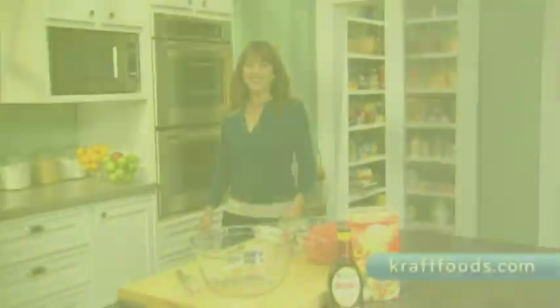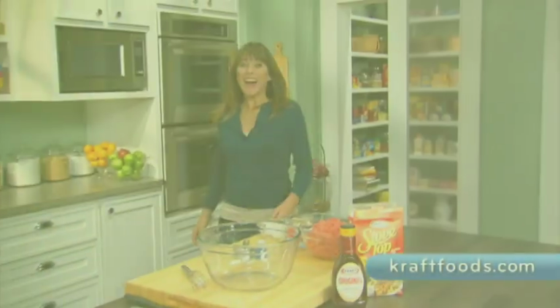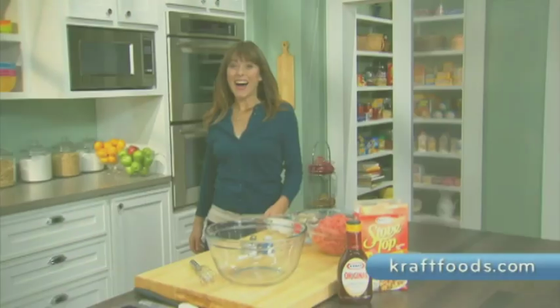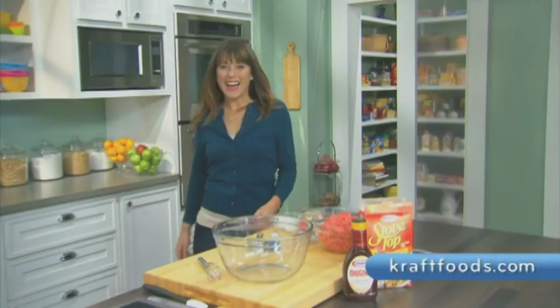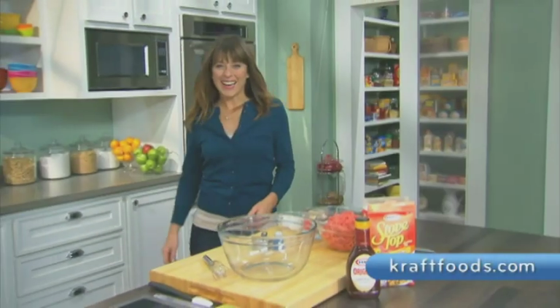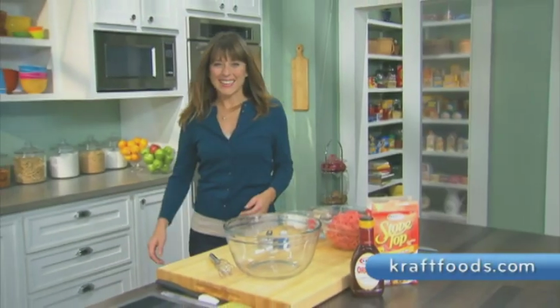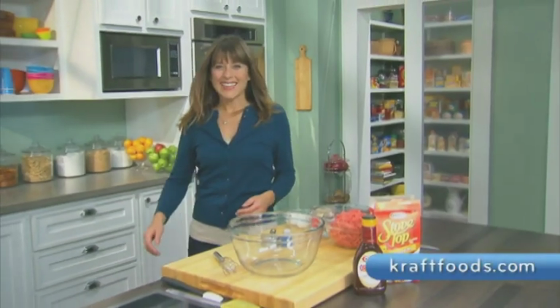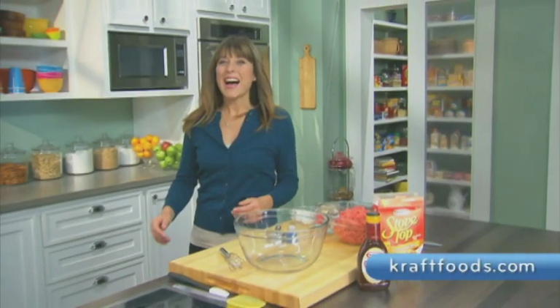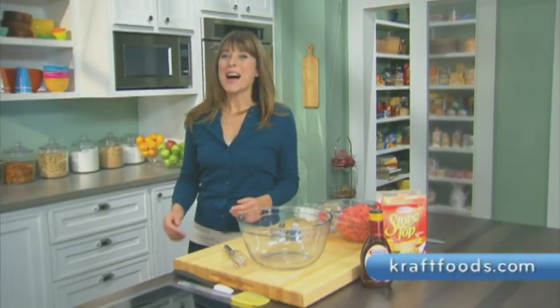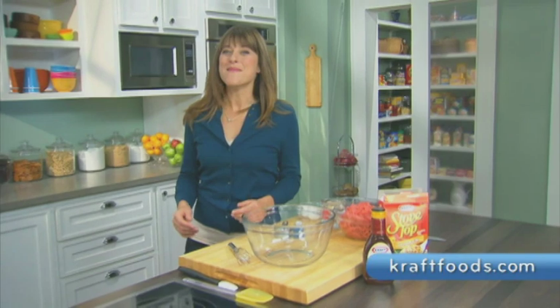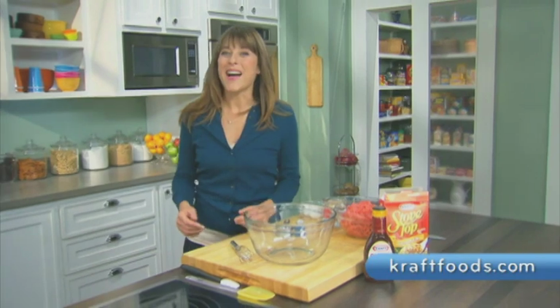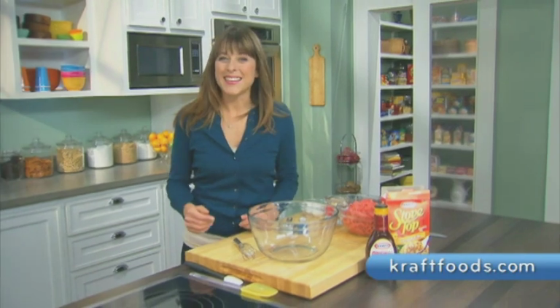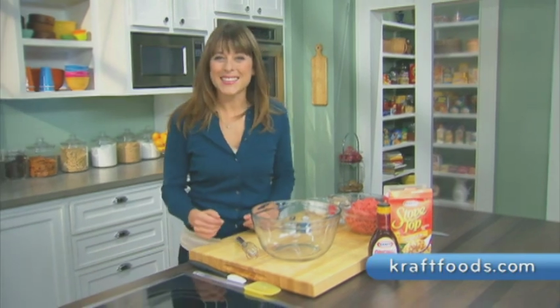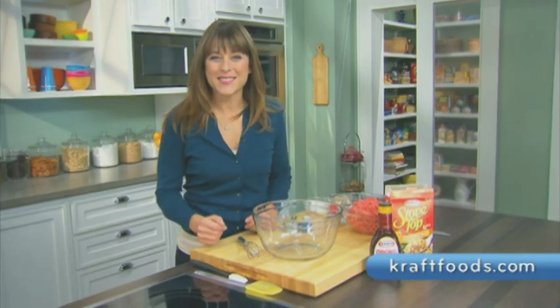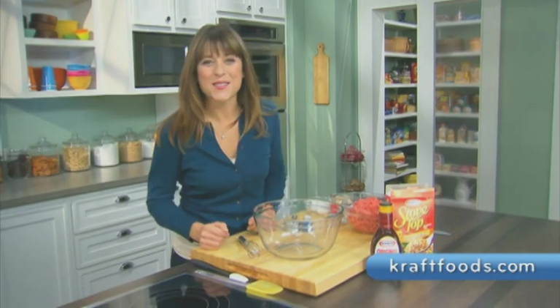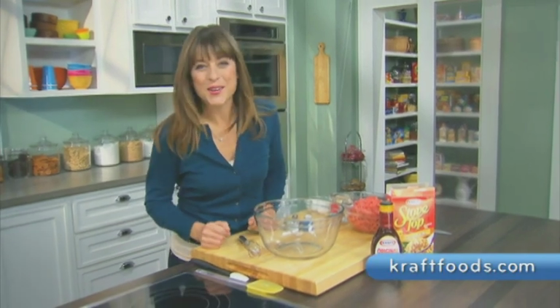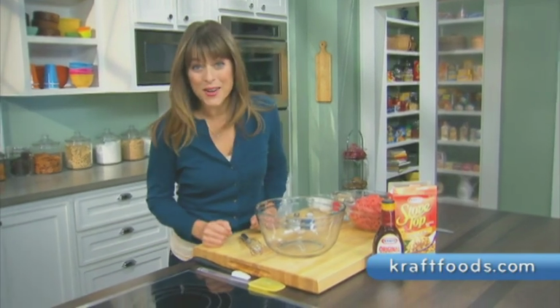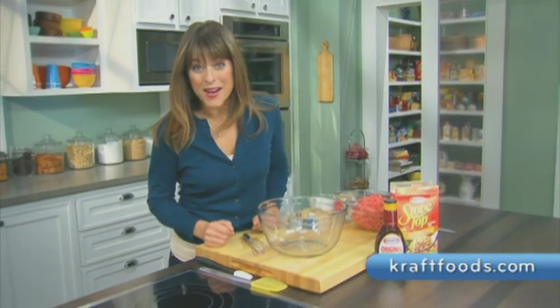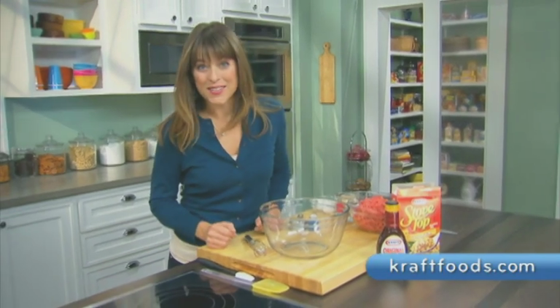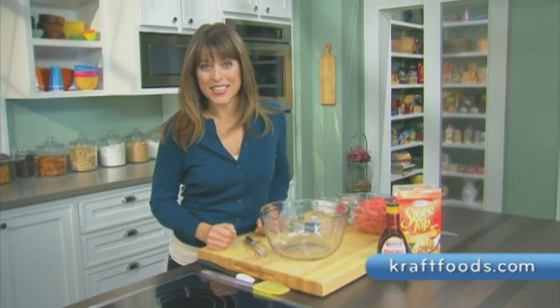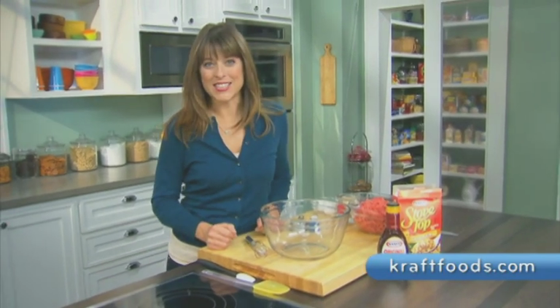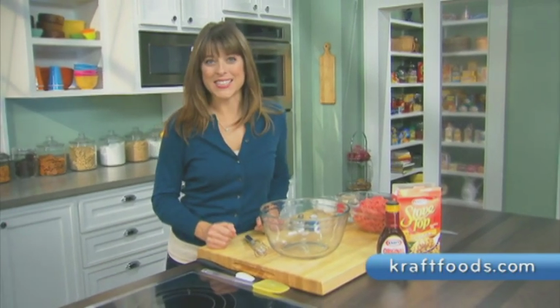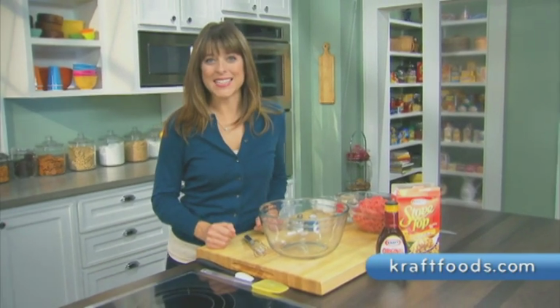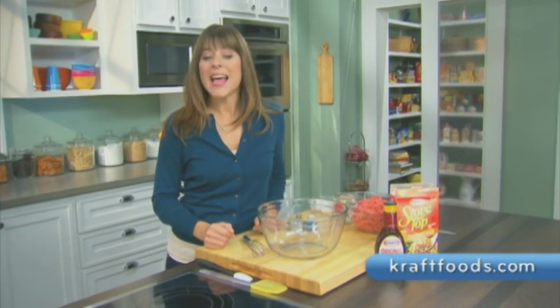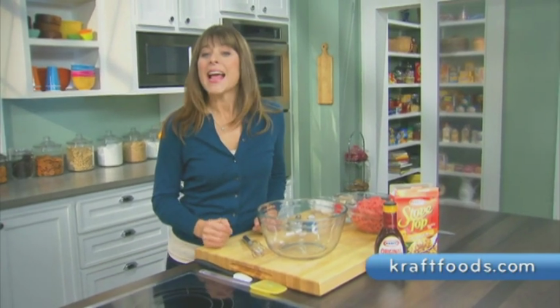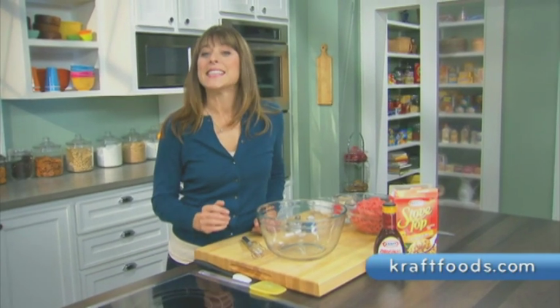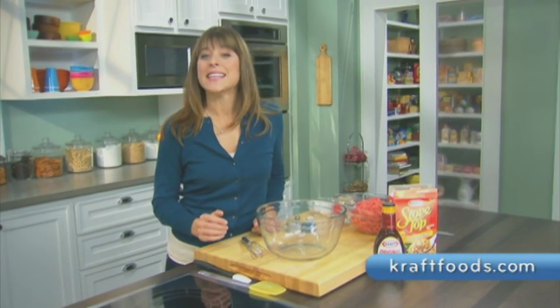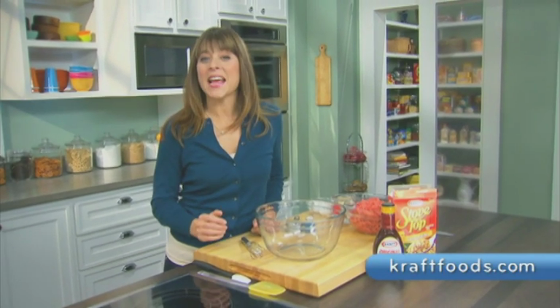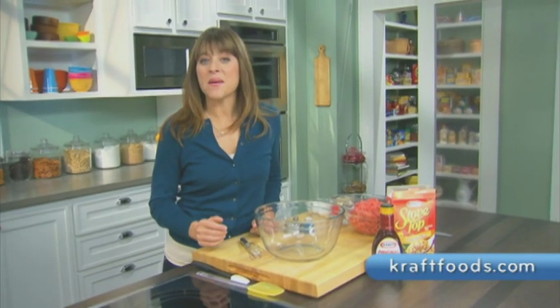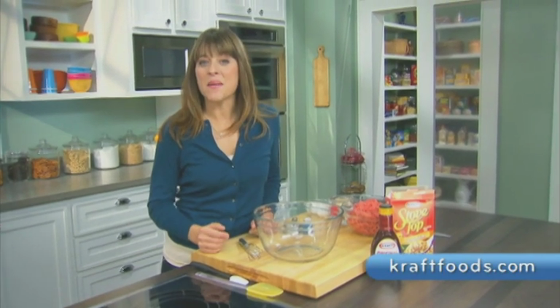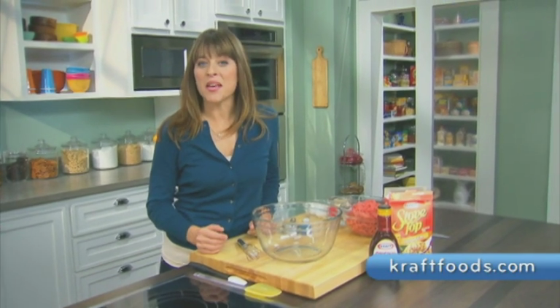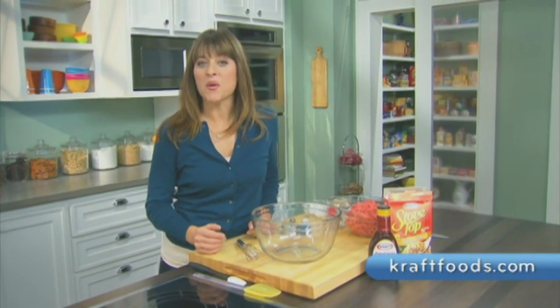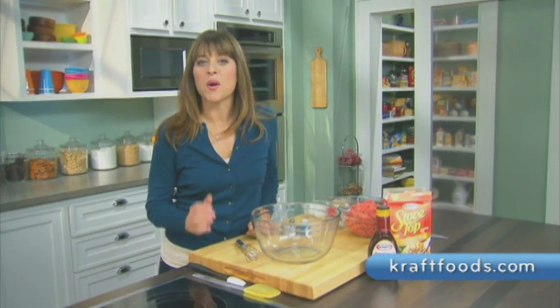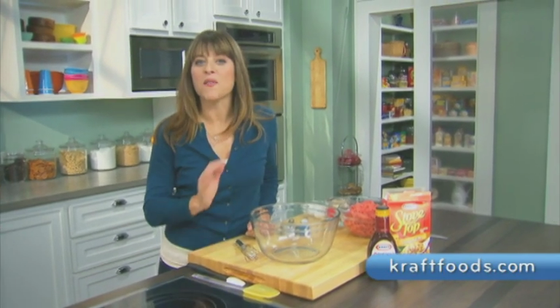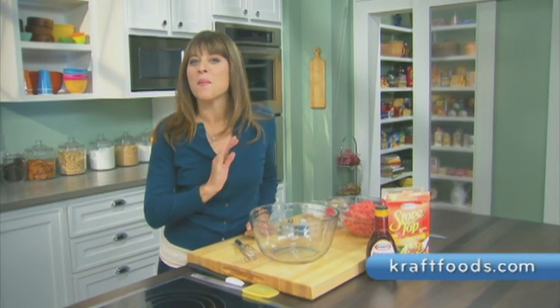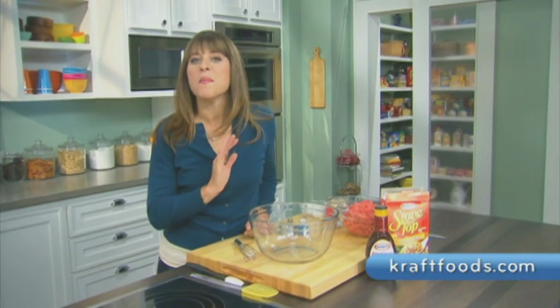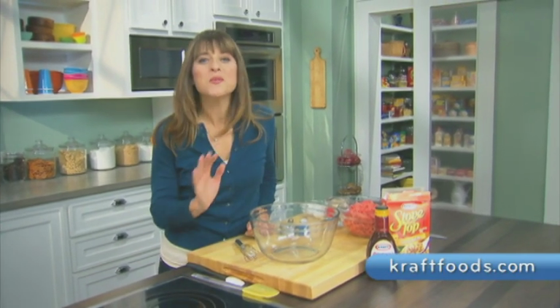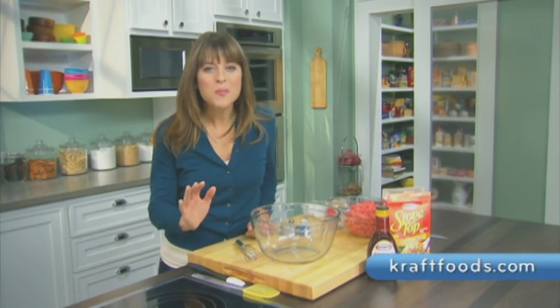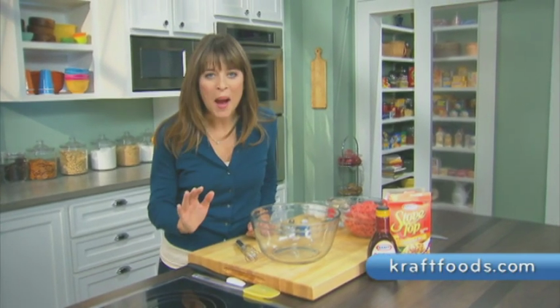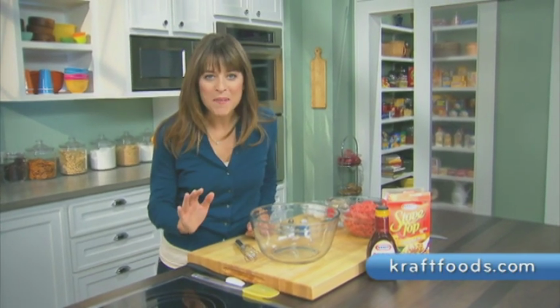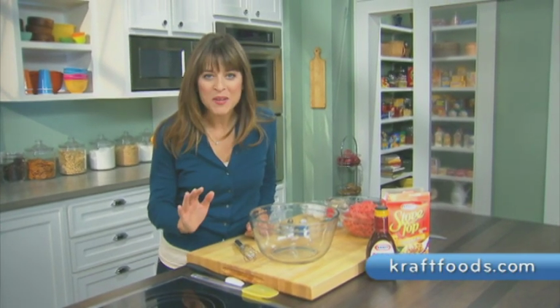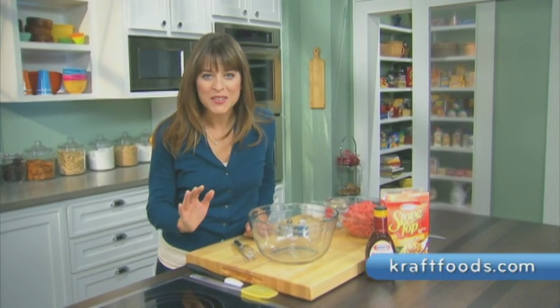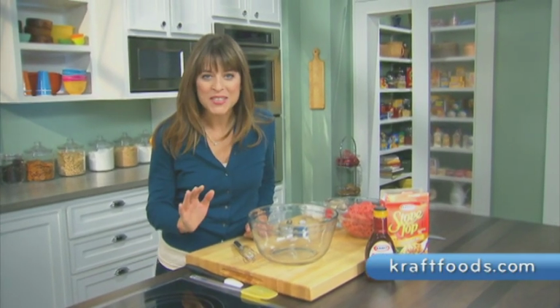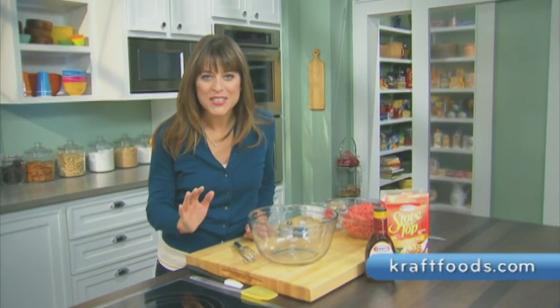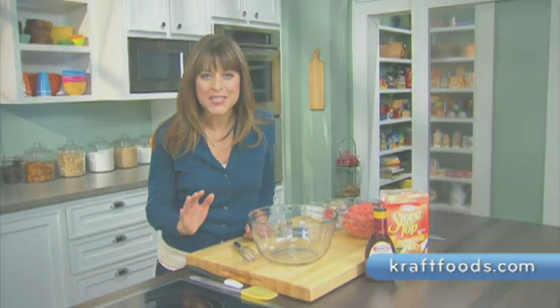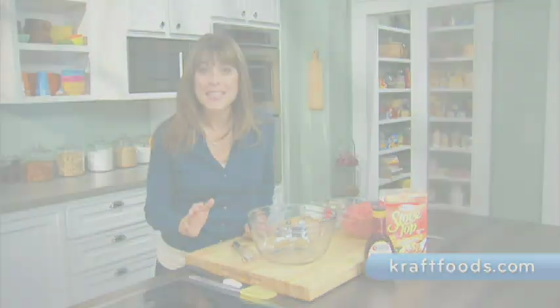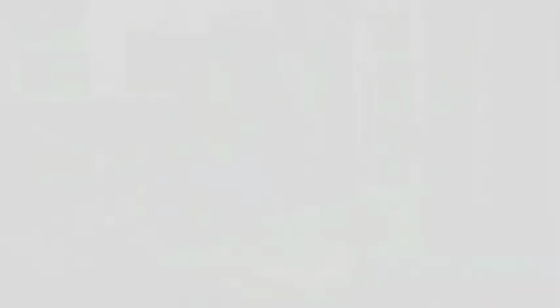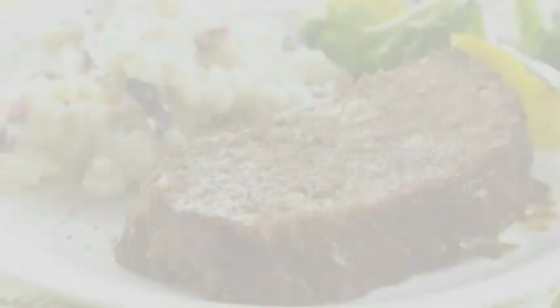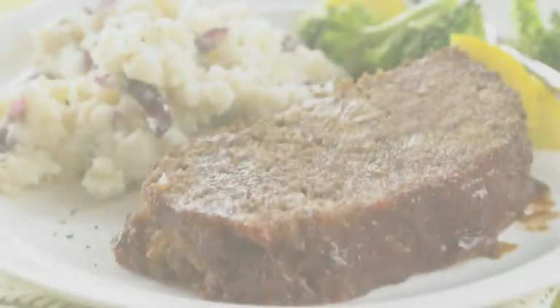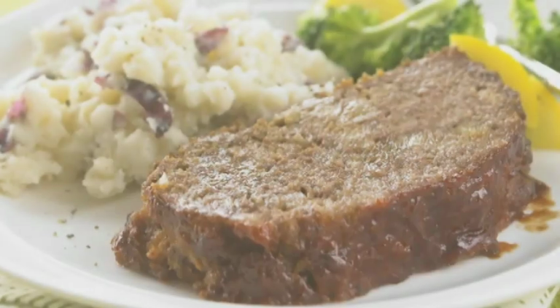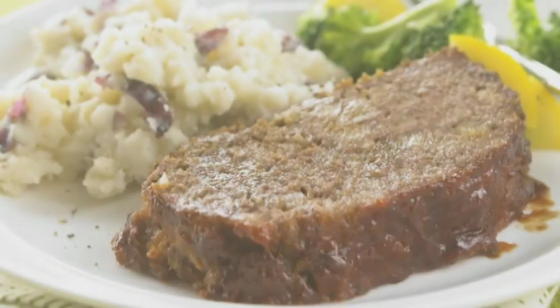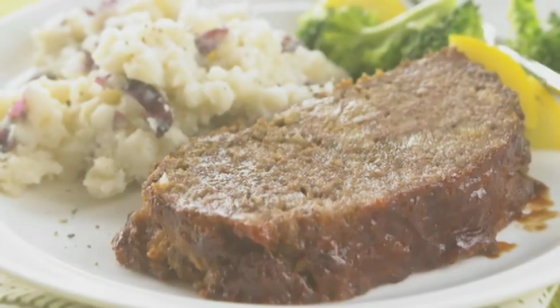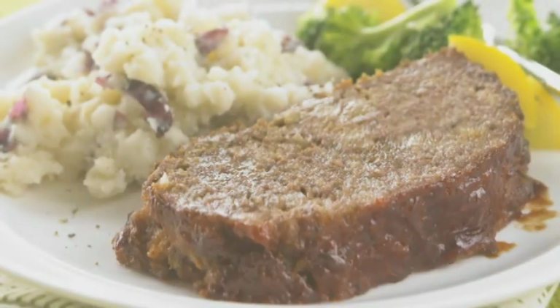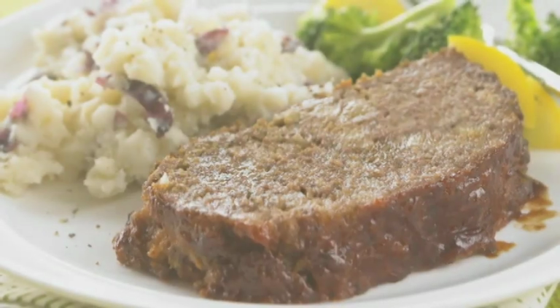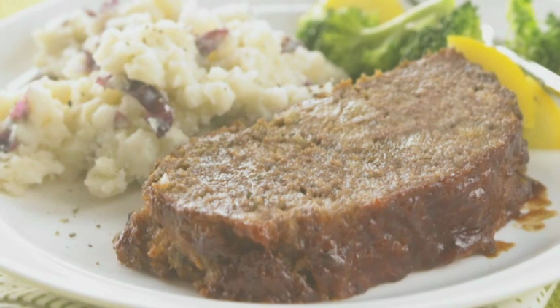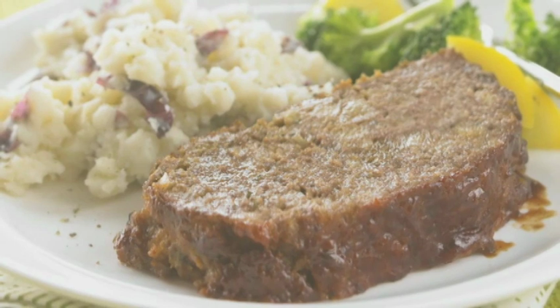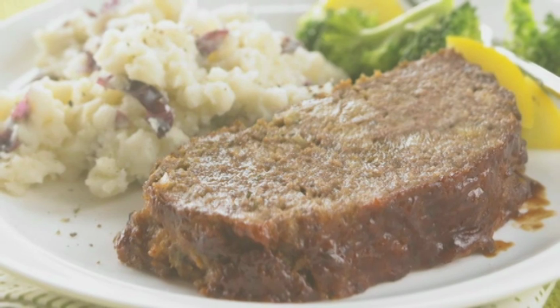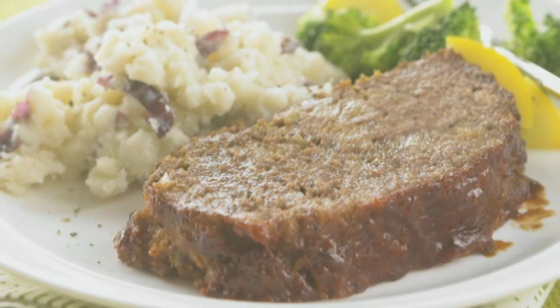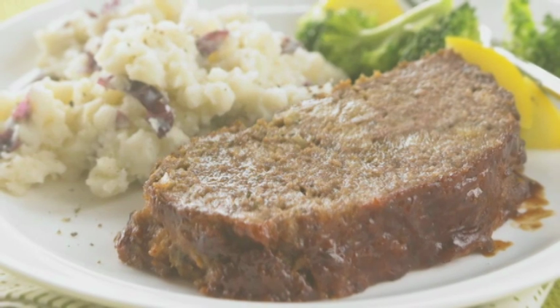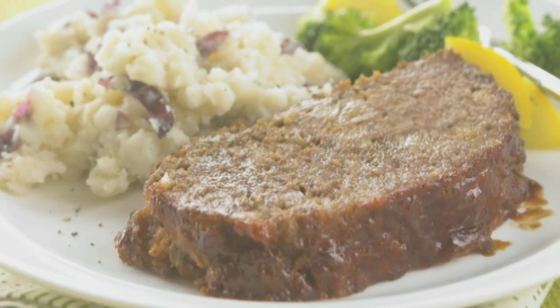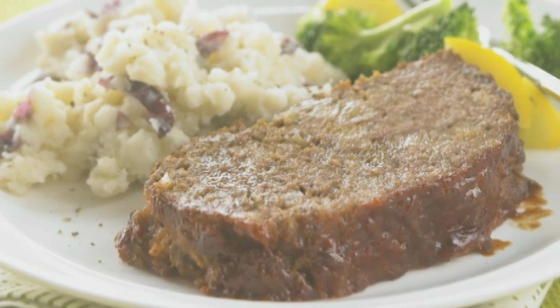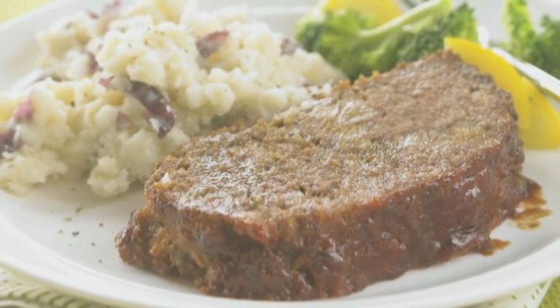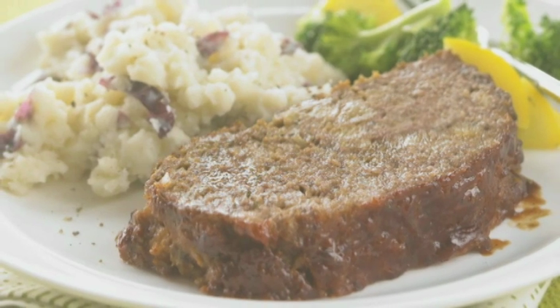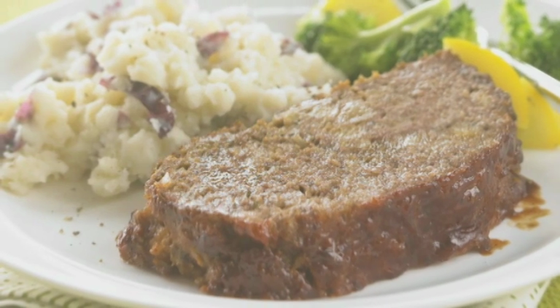Hi, I'm Allison with The Craft Kitchens, and today I'm making one of our most popular dishes, easy, pleasing meatloaf.